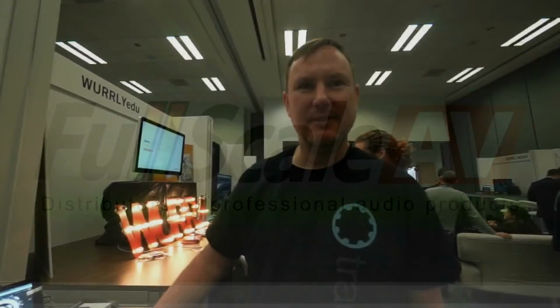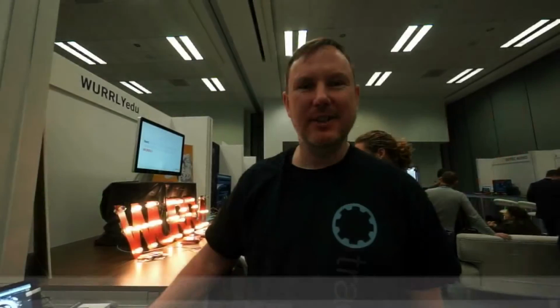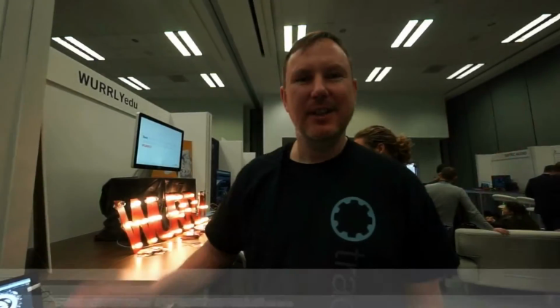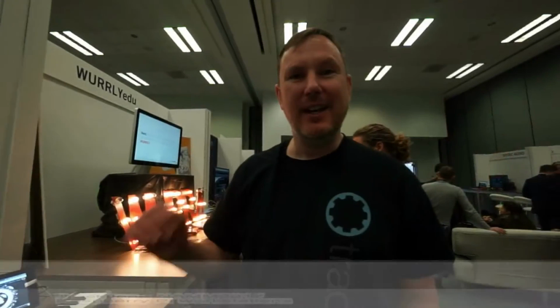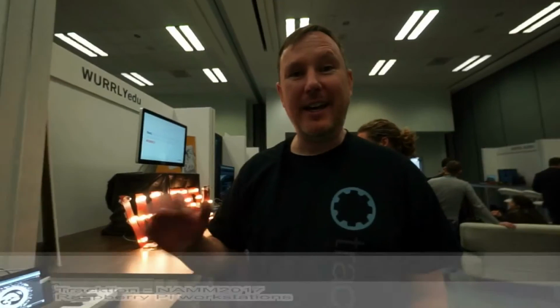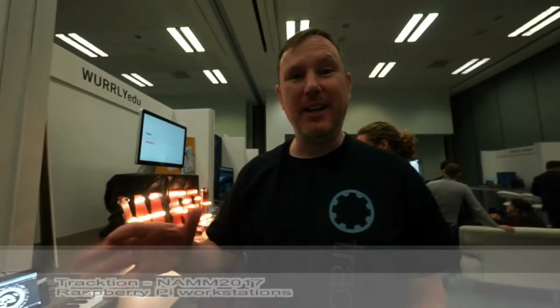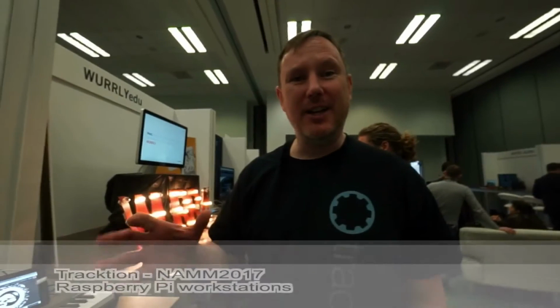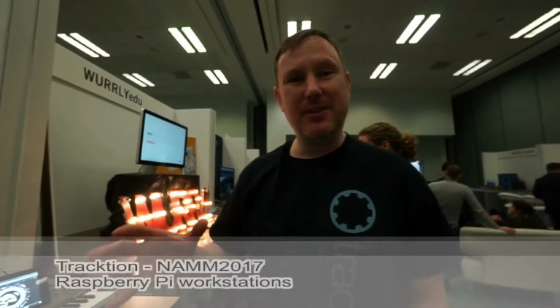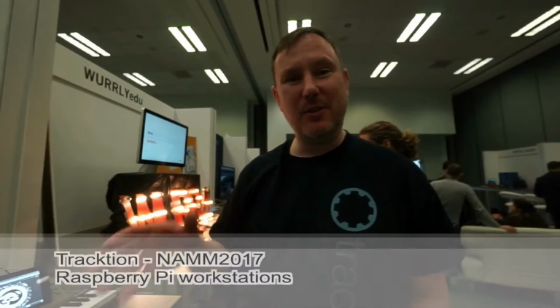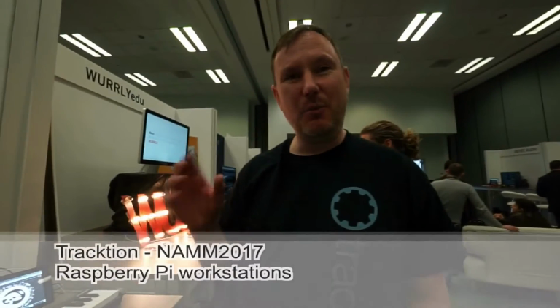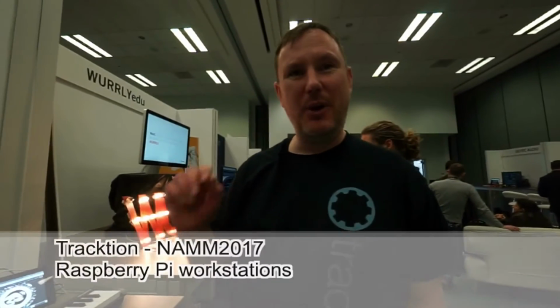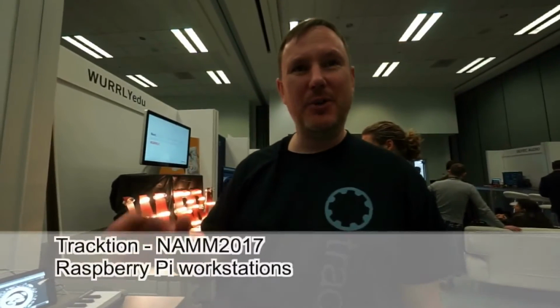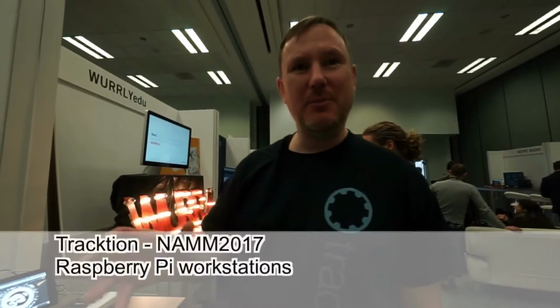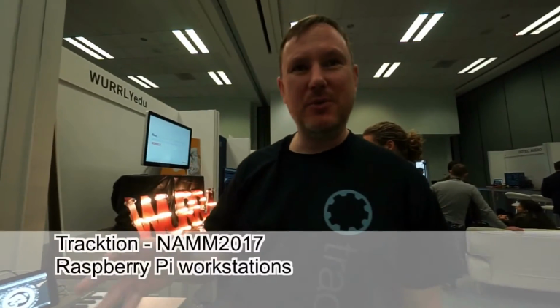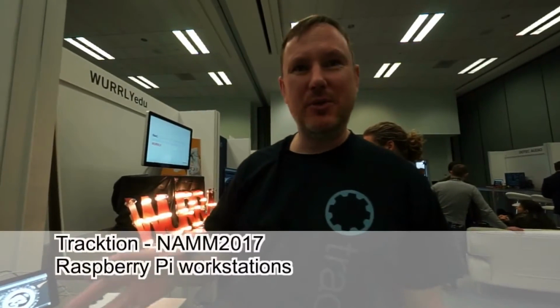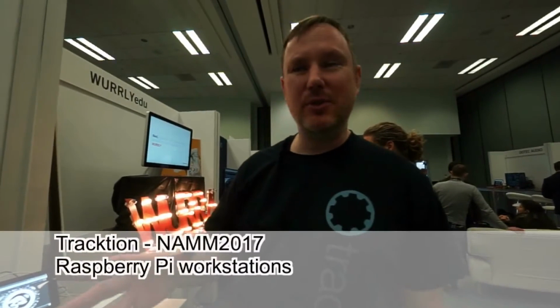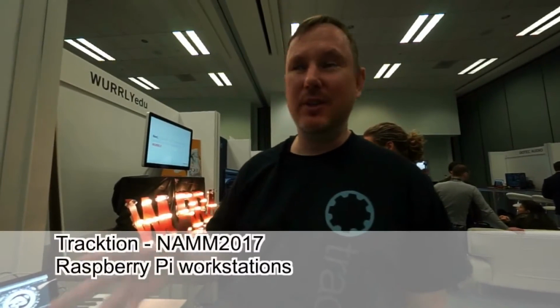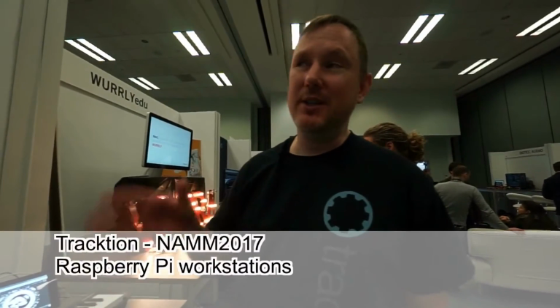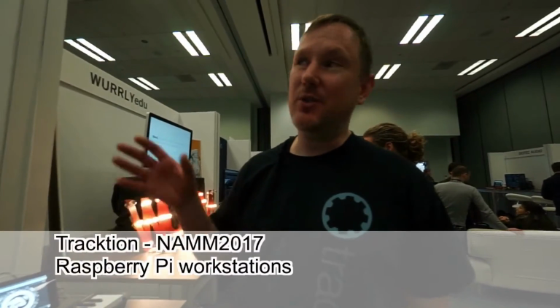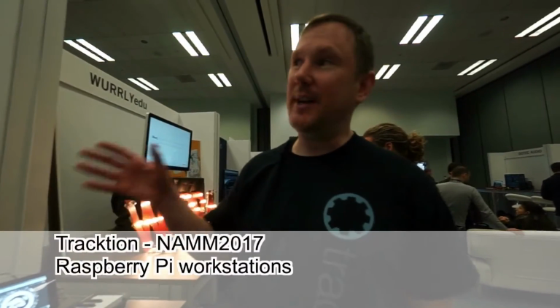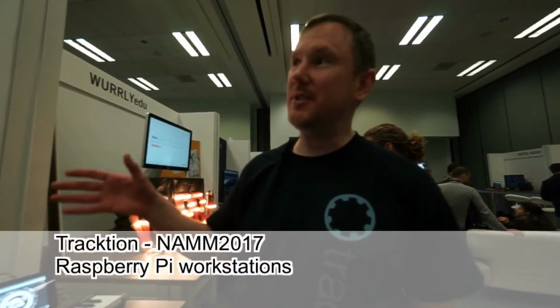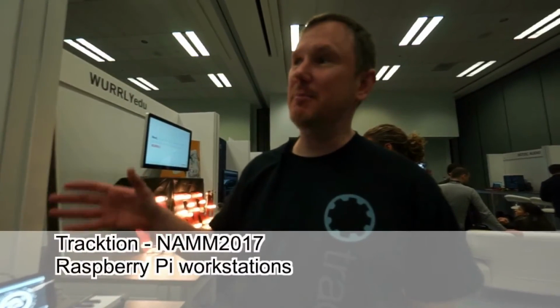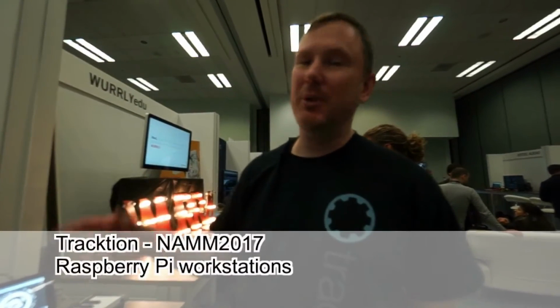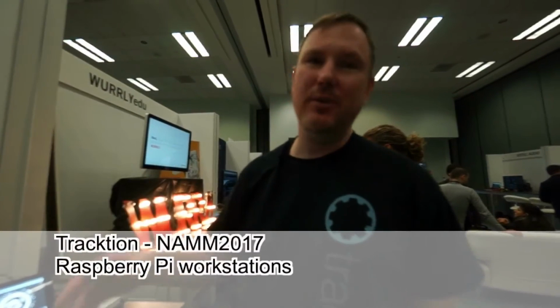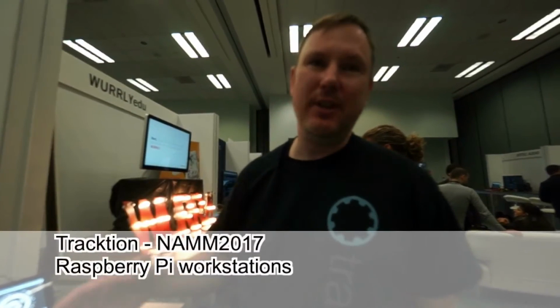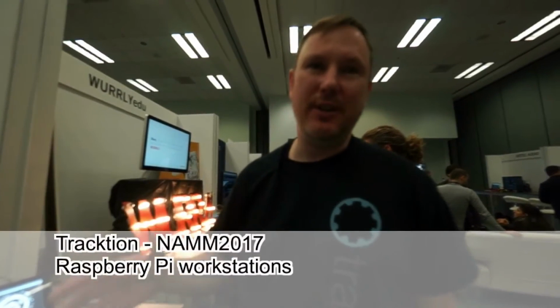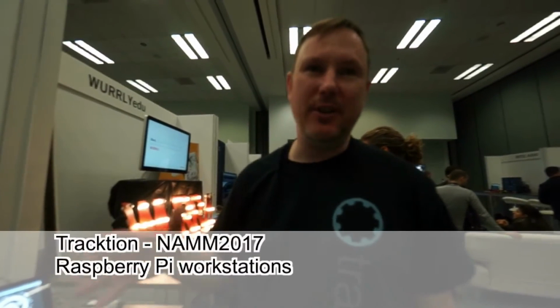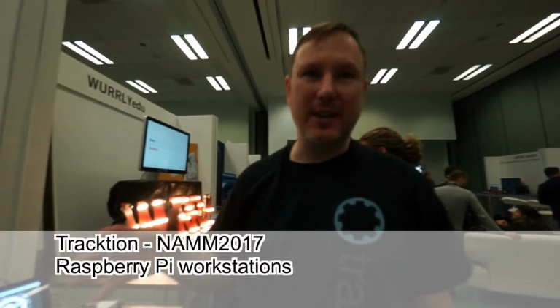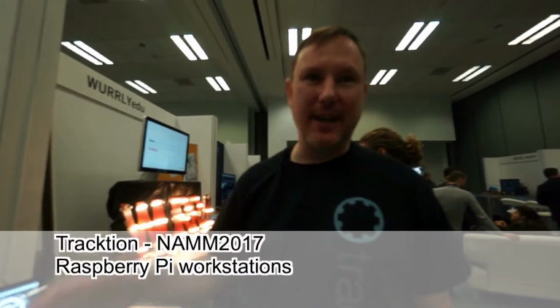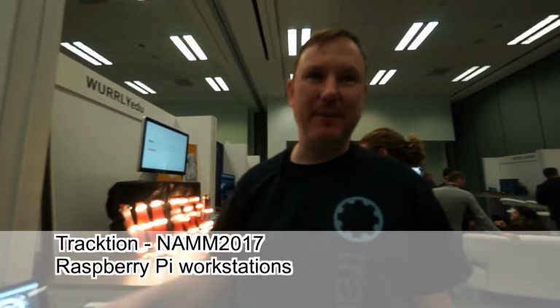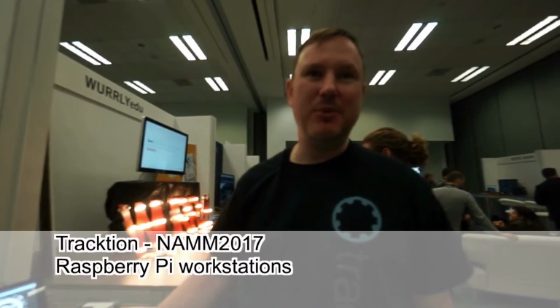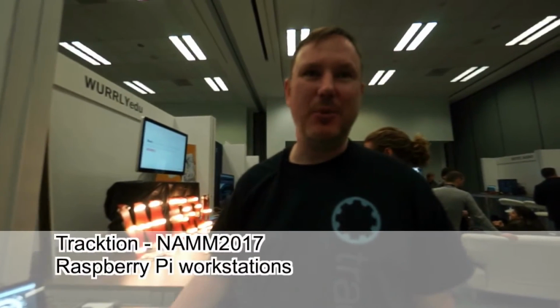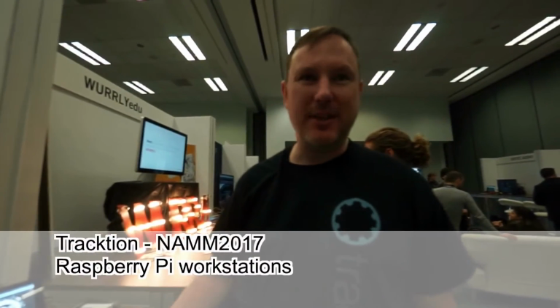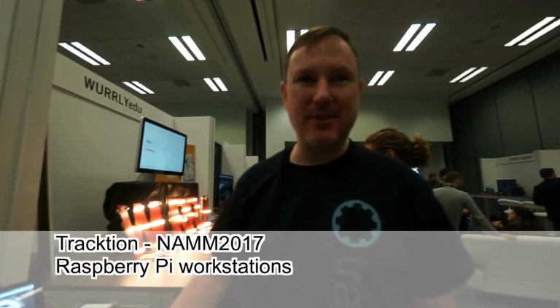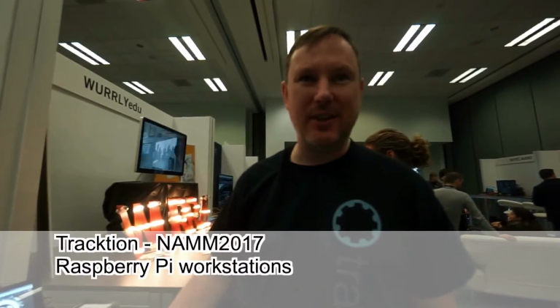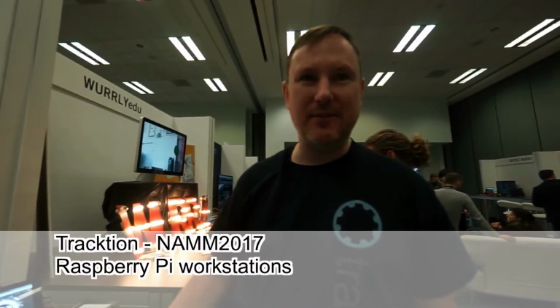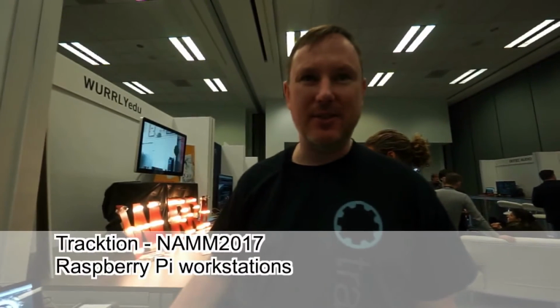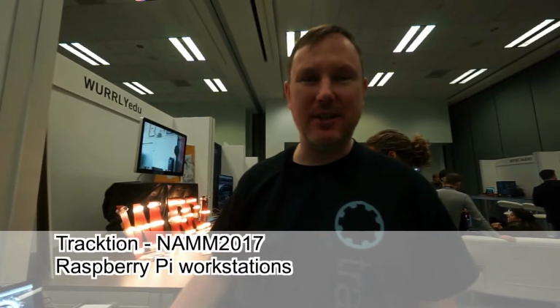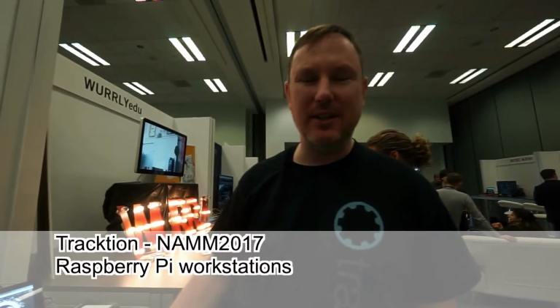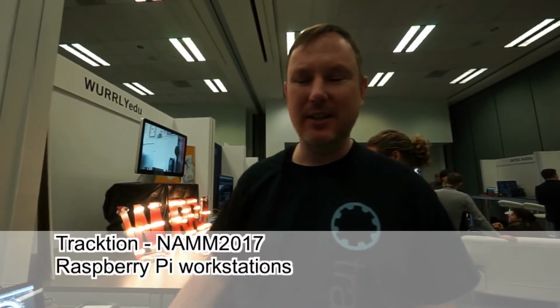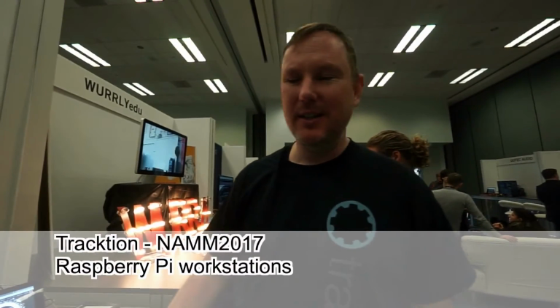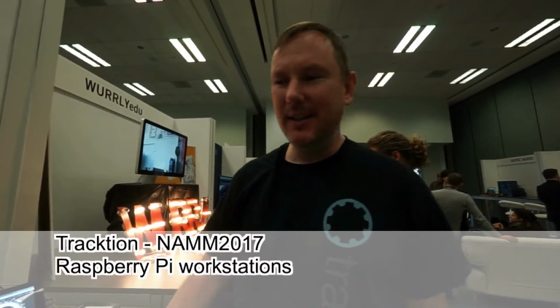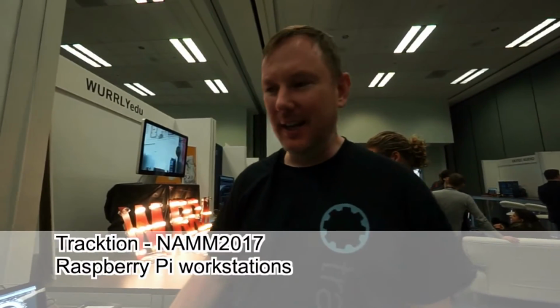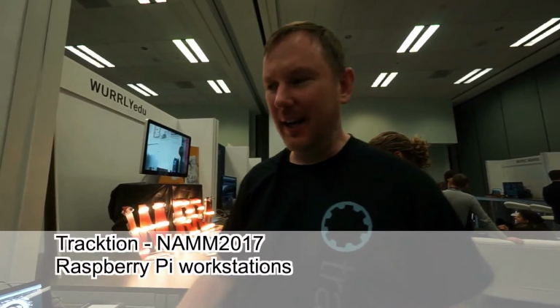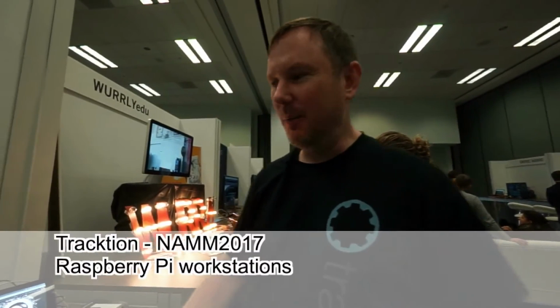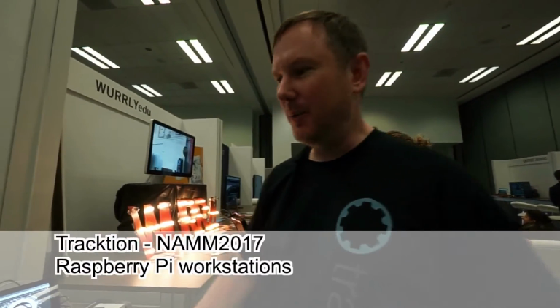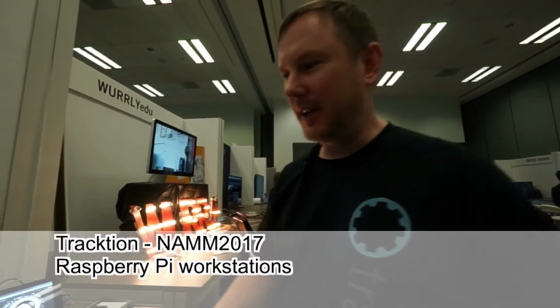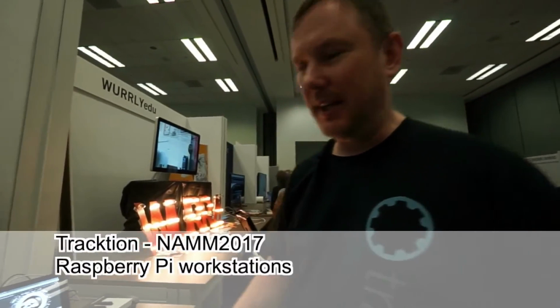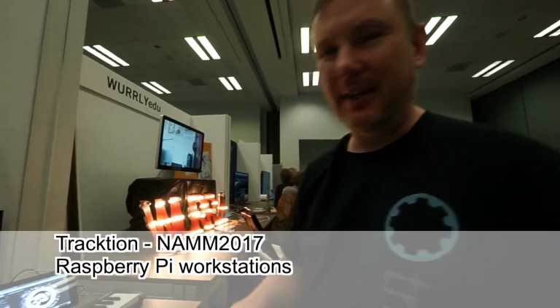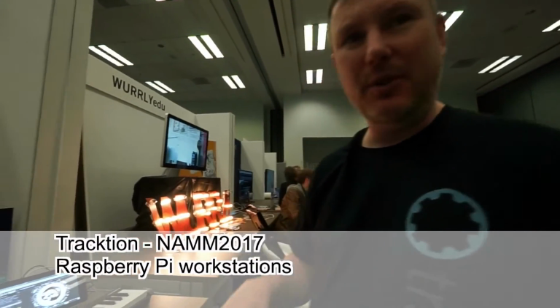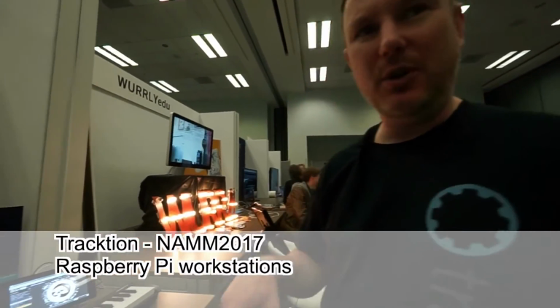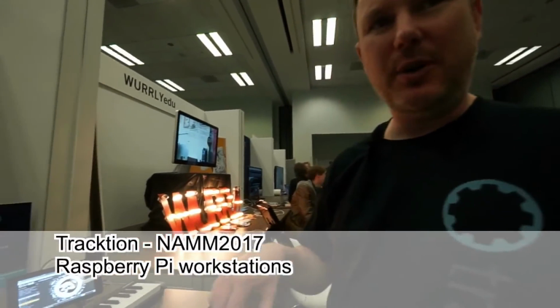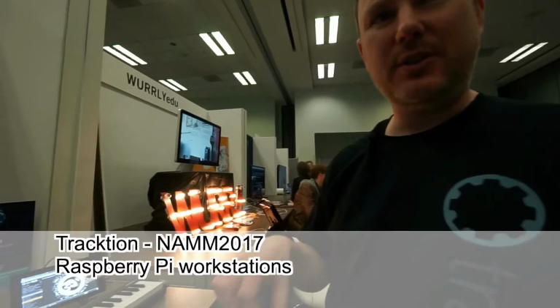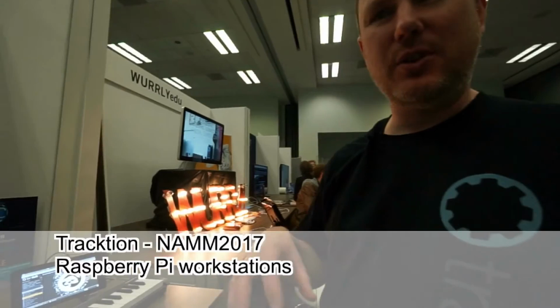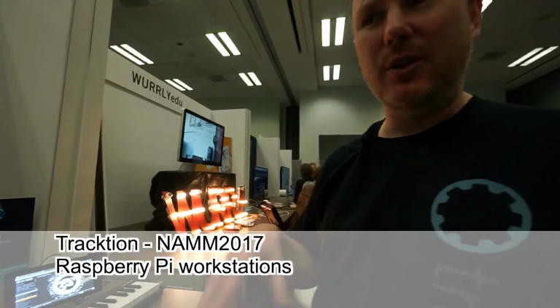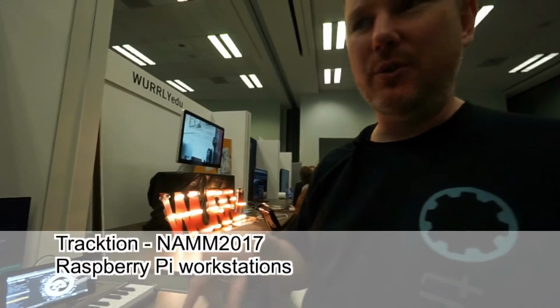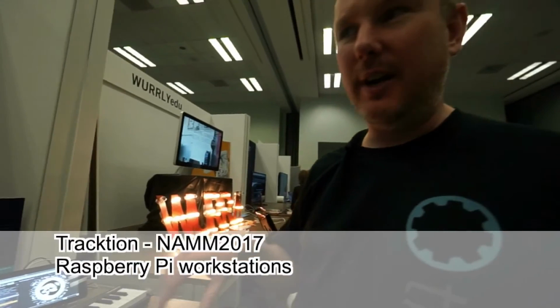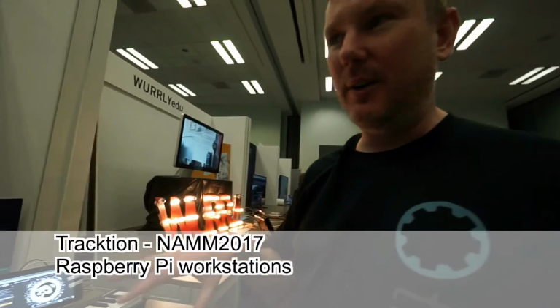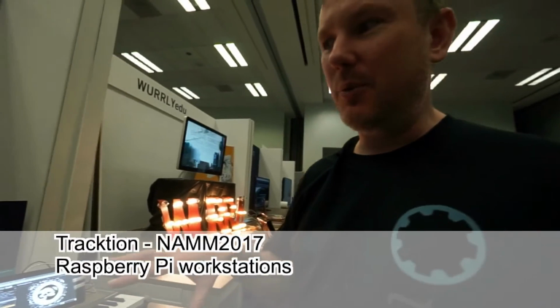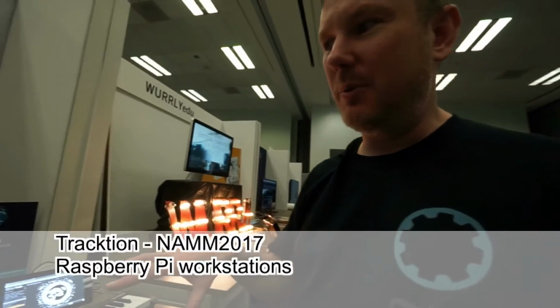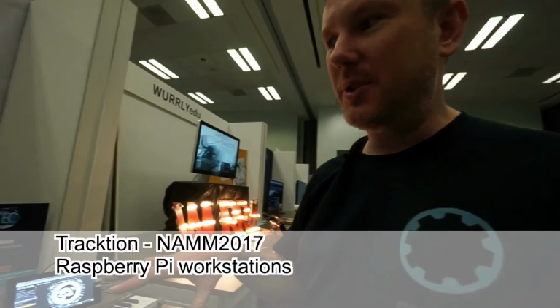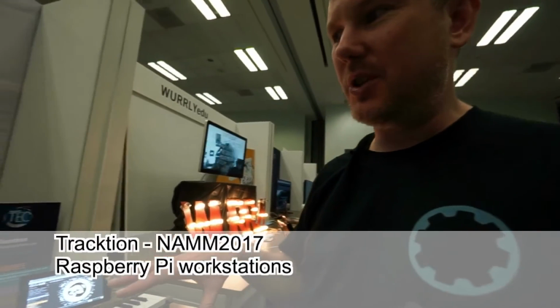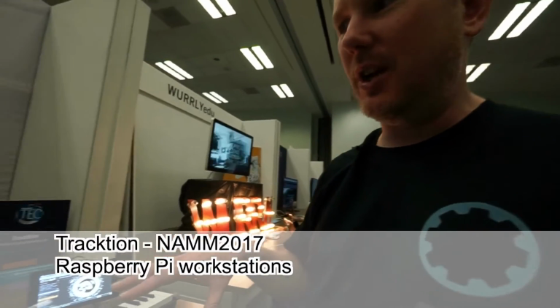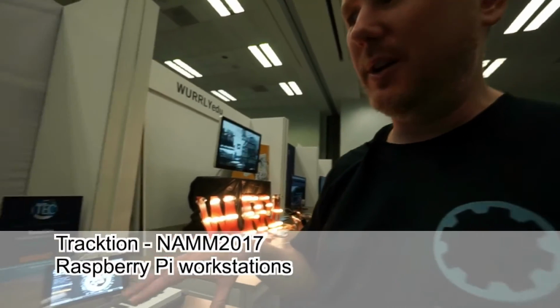Hey guys, welcome to the Traction booth here at NAMM 2017. We're going to give you a quick tour around what we're showing.